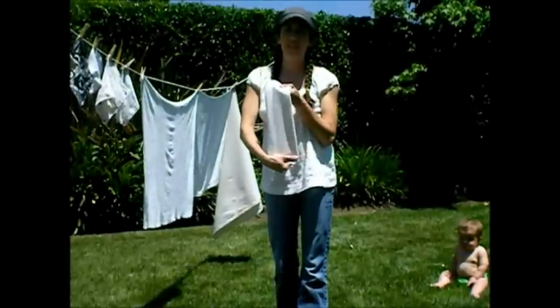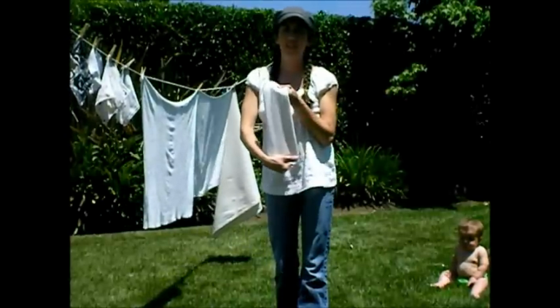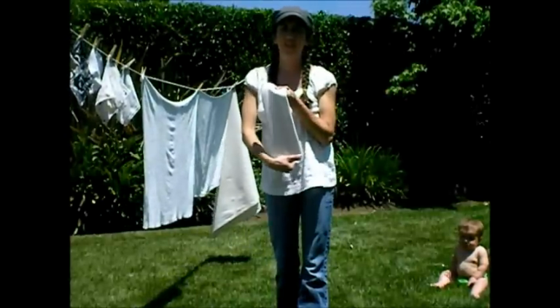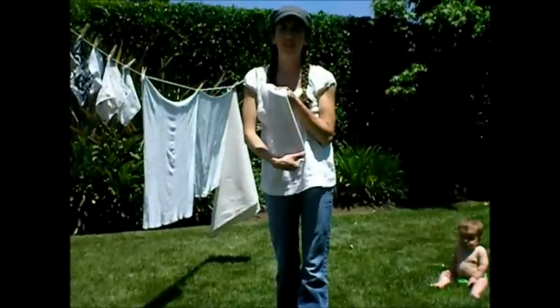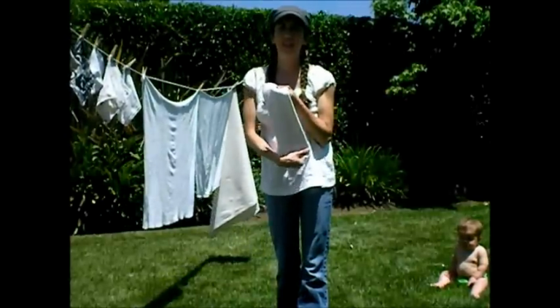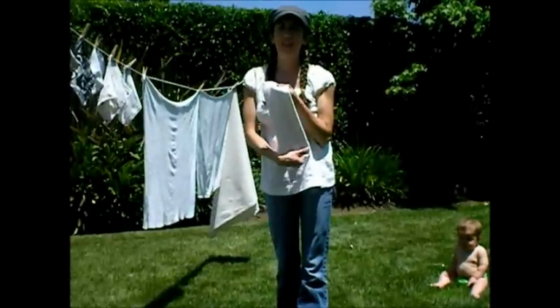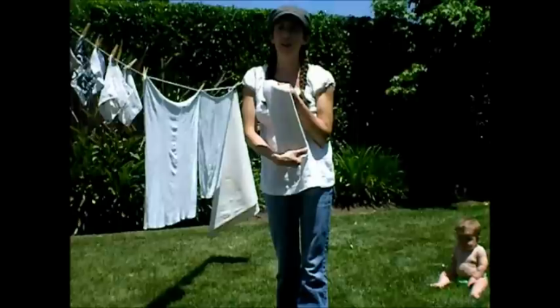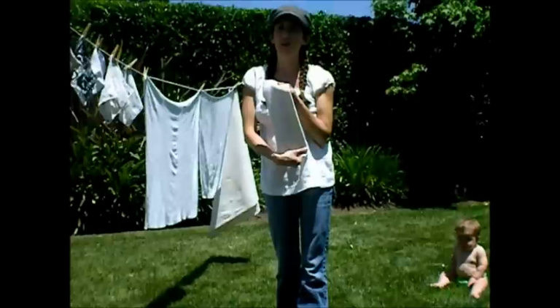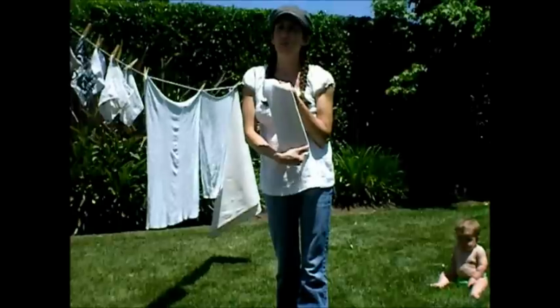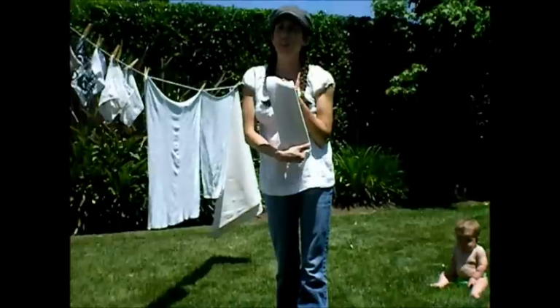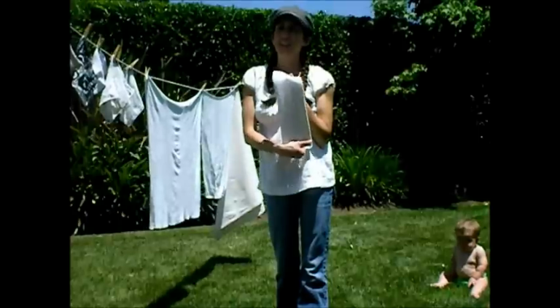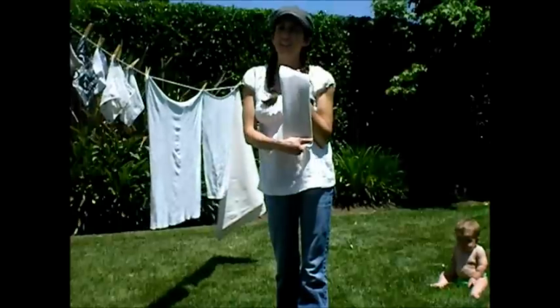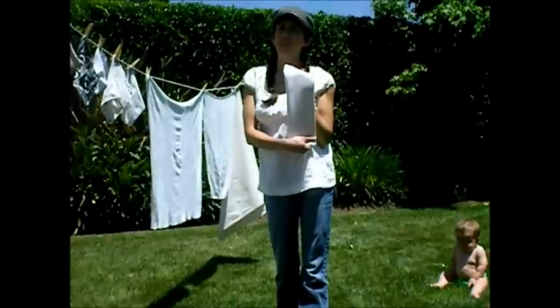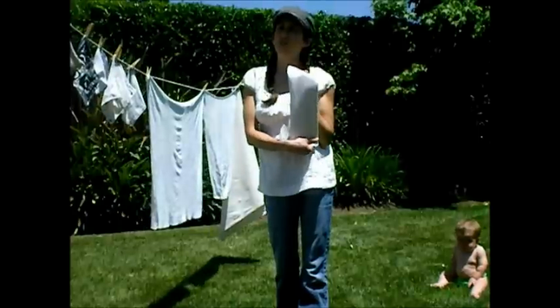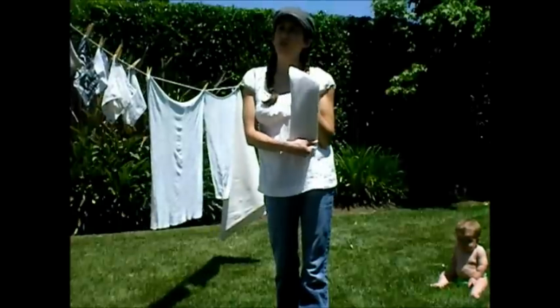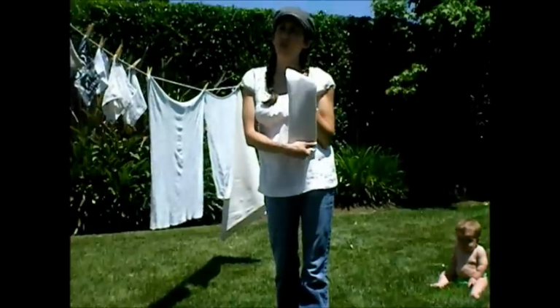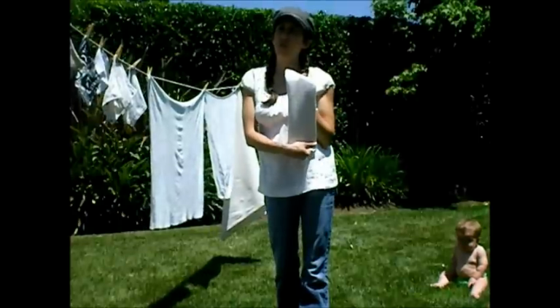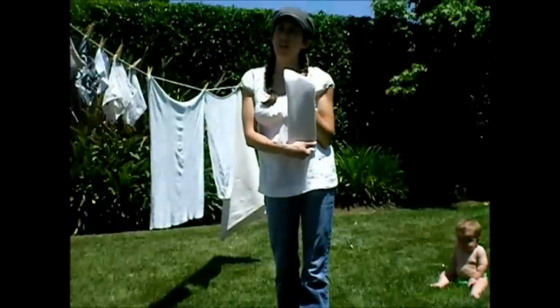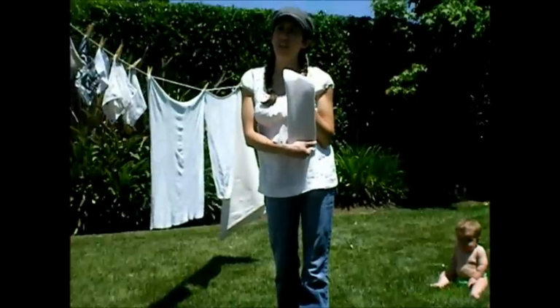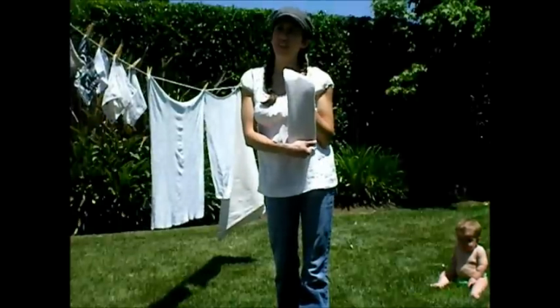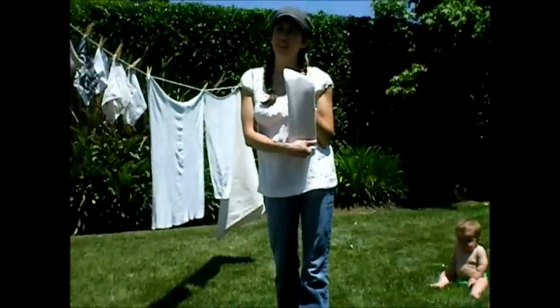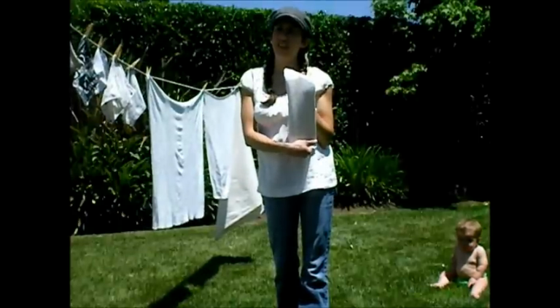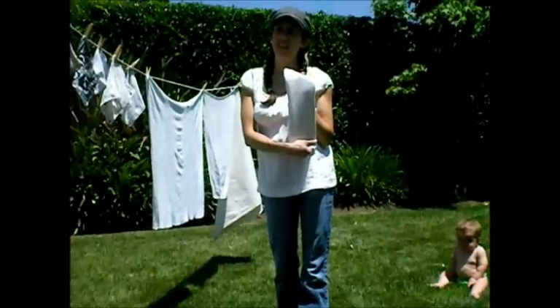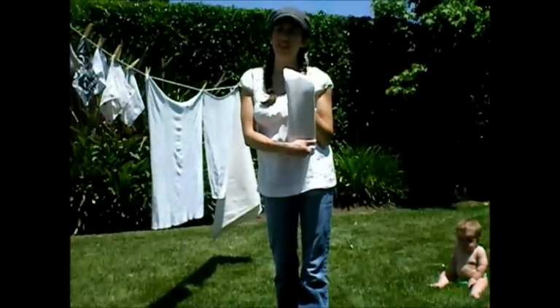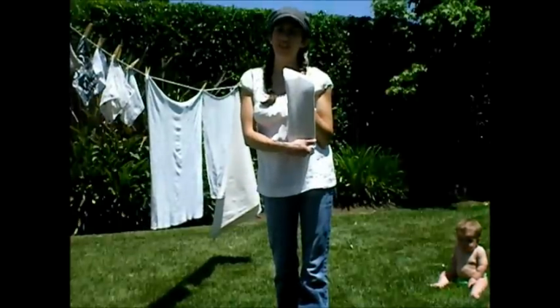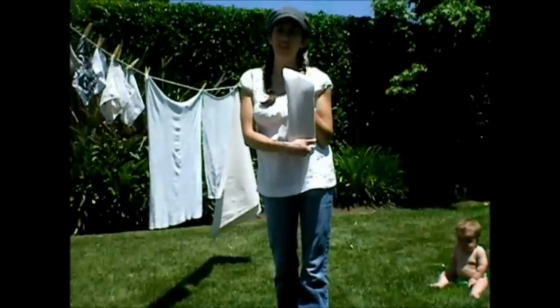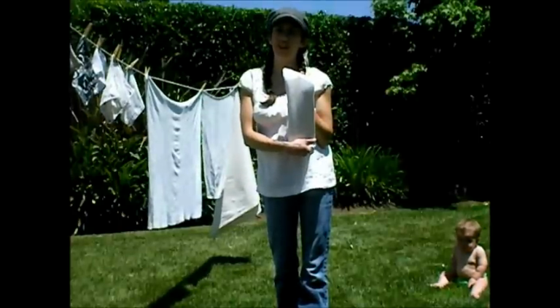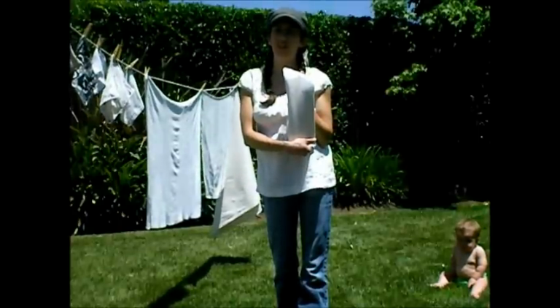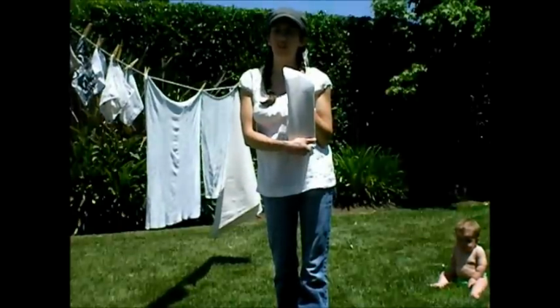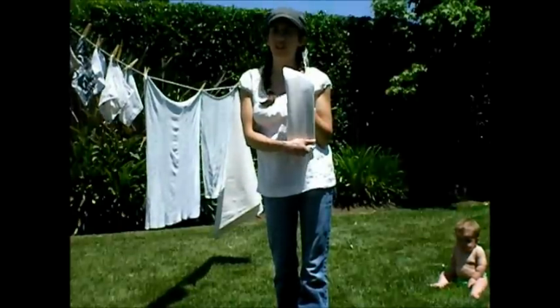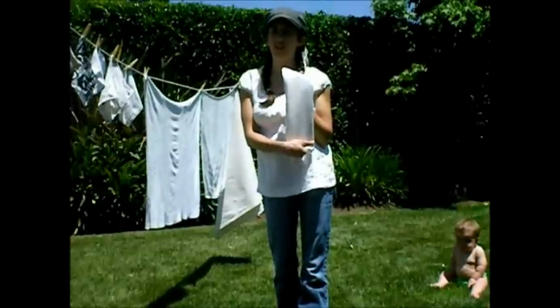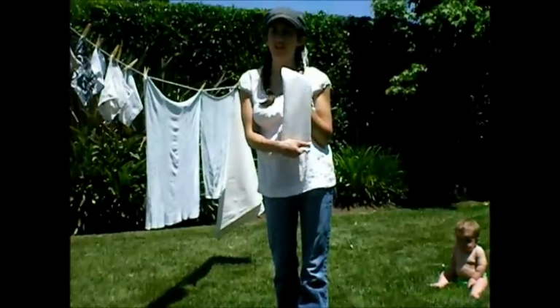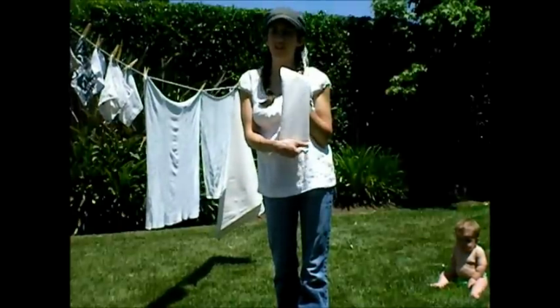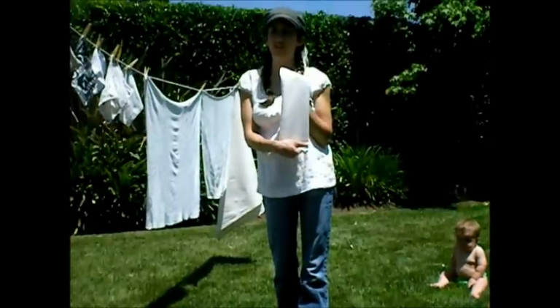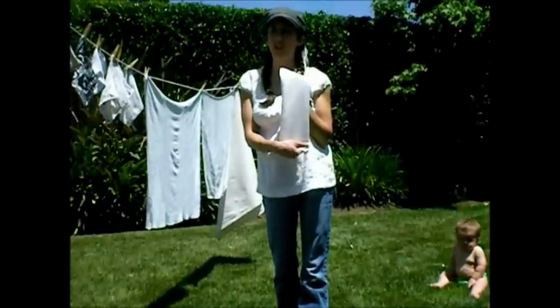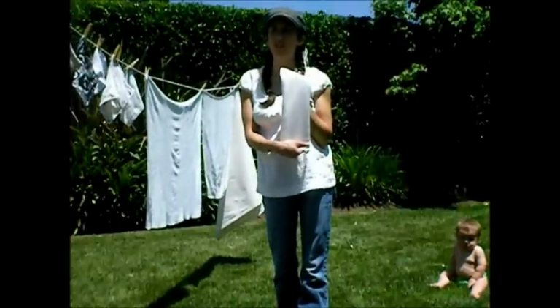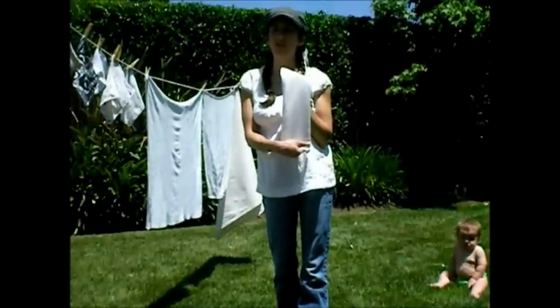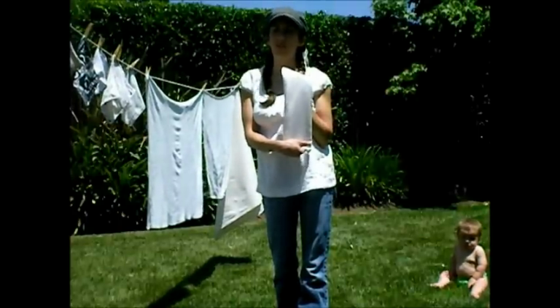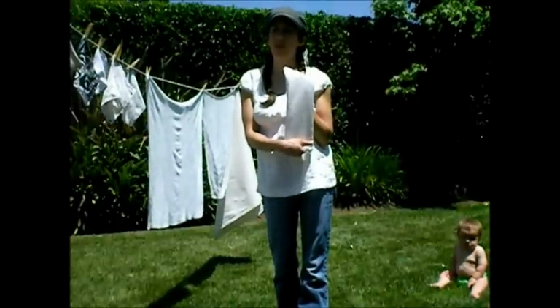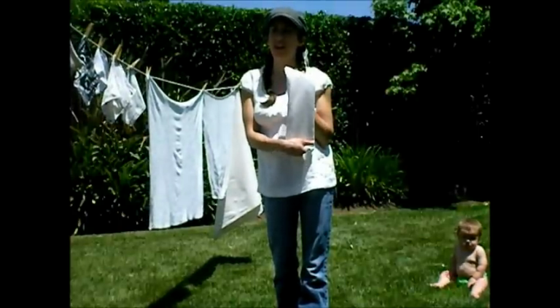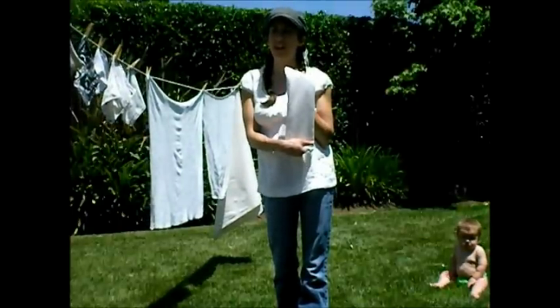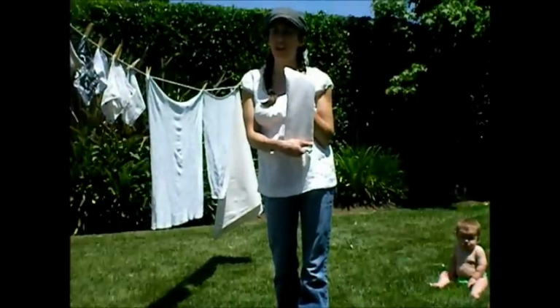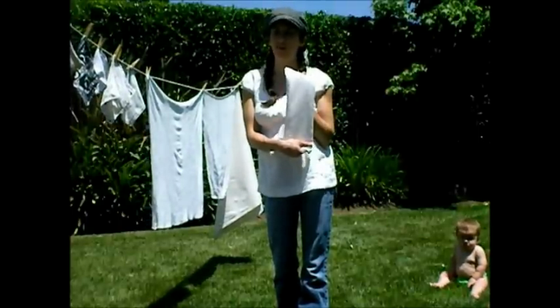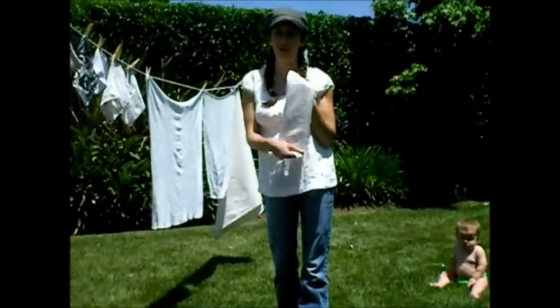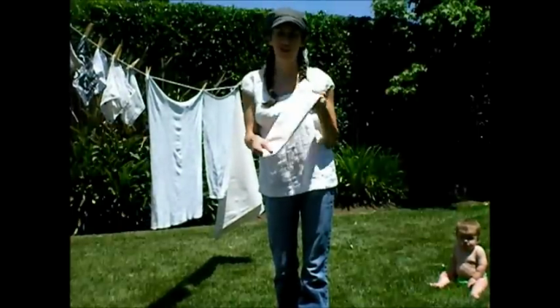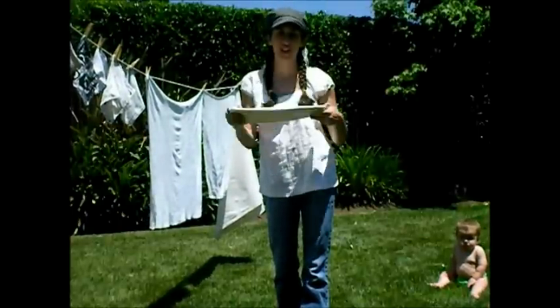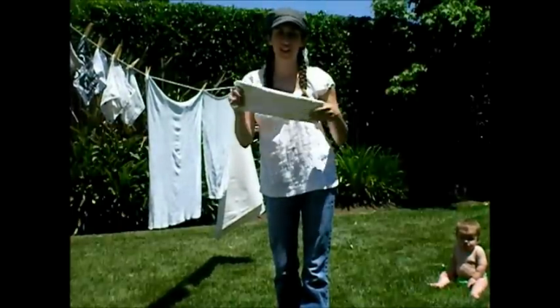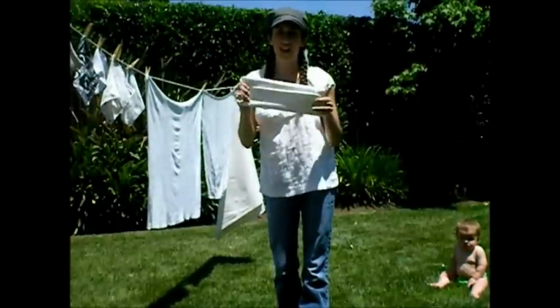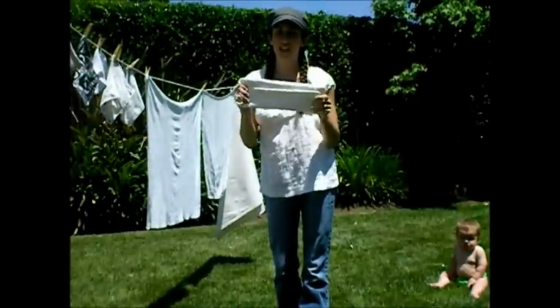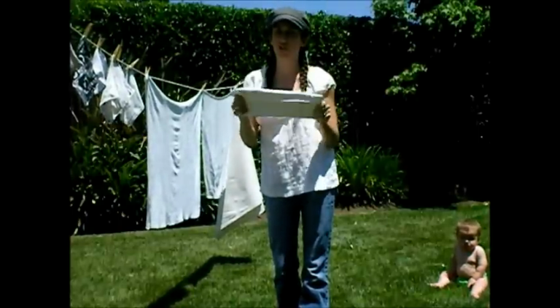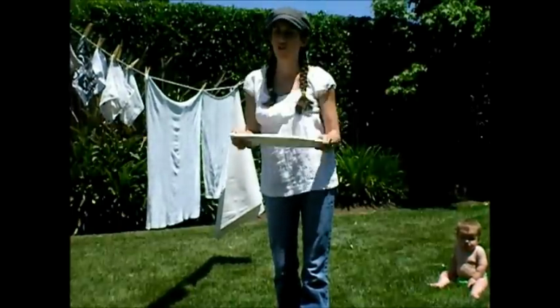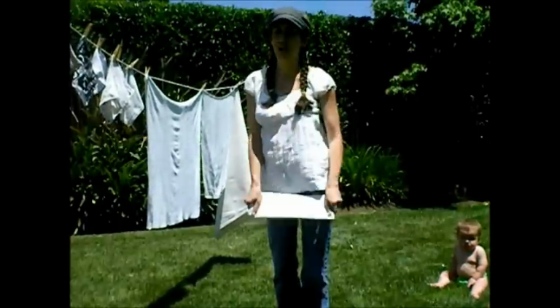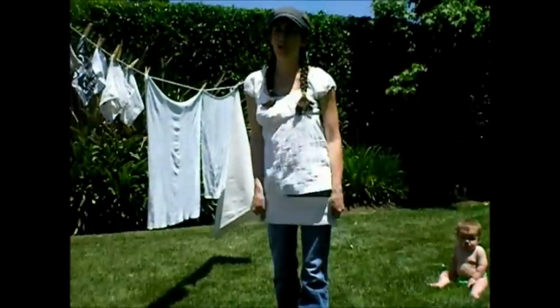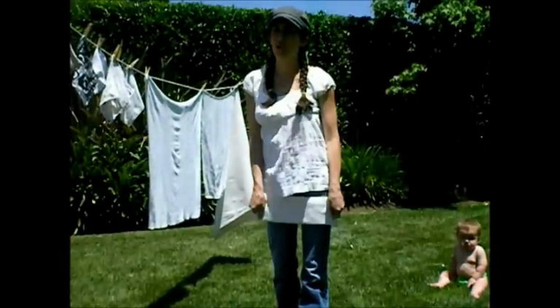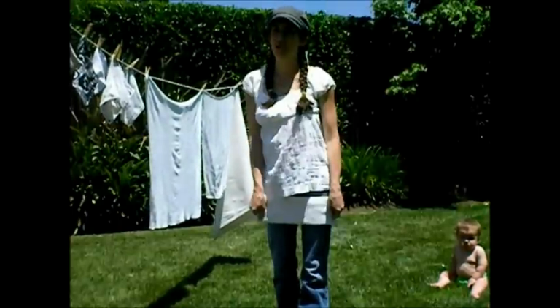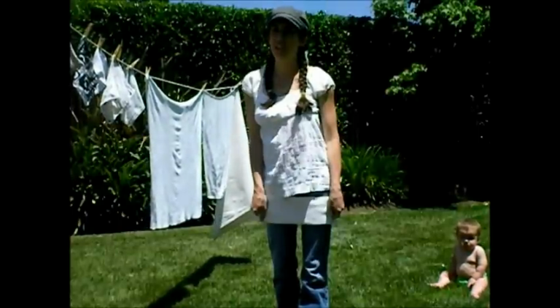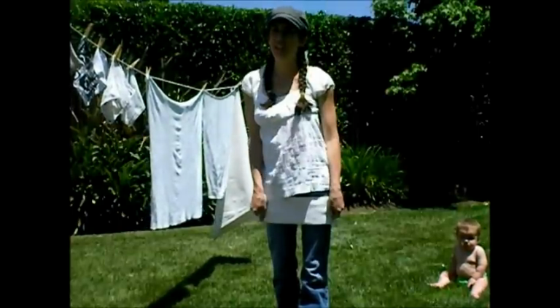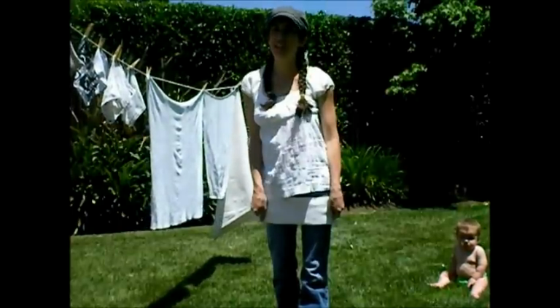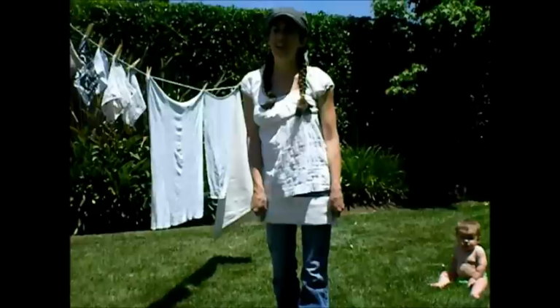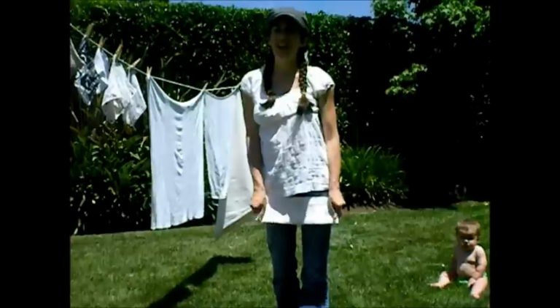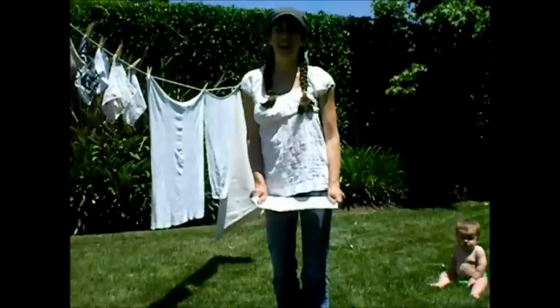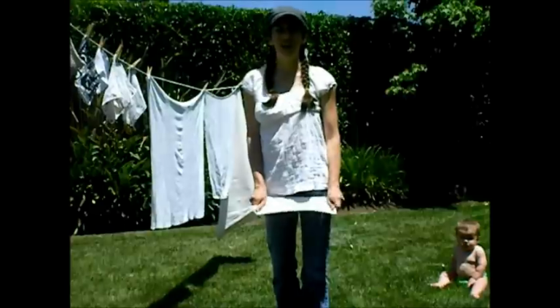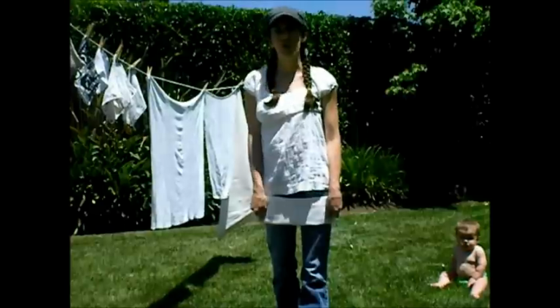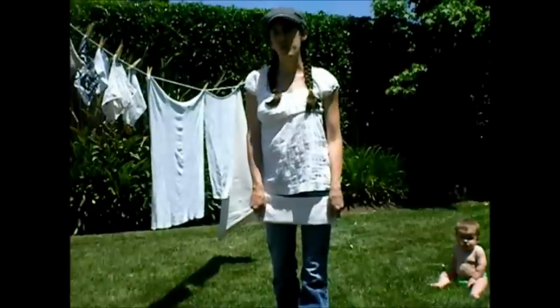So there you go. Thanks for joining me on this edition of Adventures in Fluff and my hand washing and drying routine. I hope you'll join me again soon.